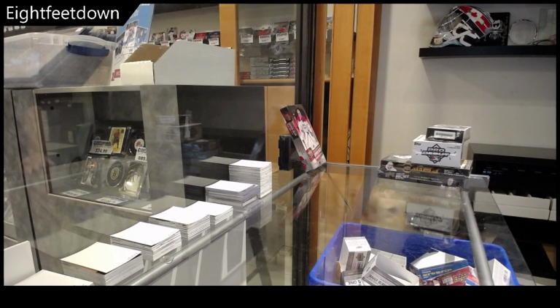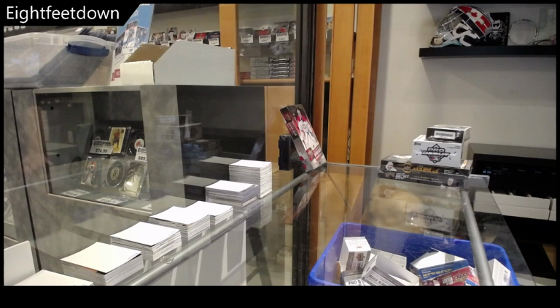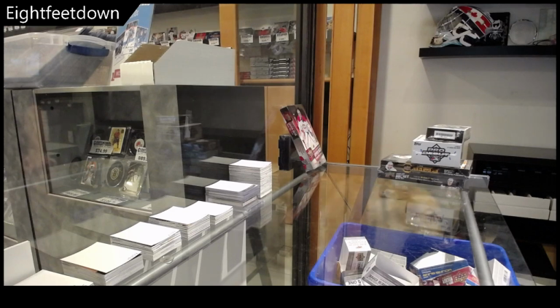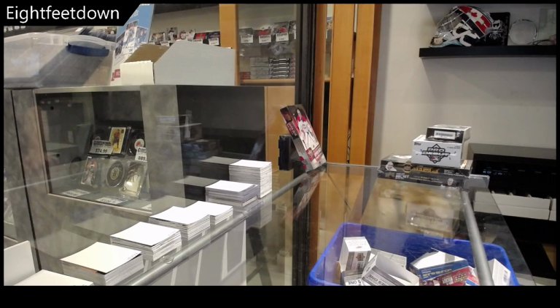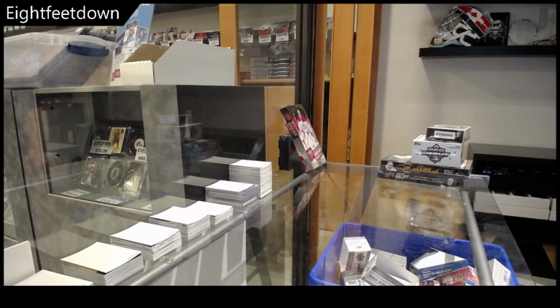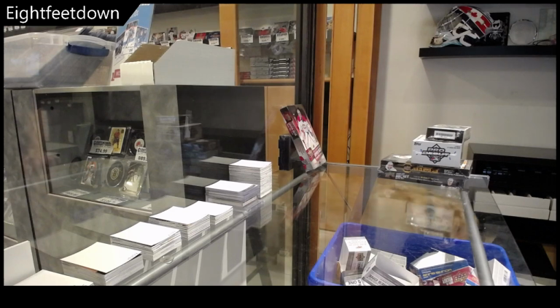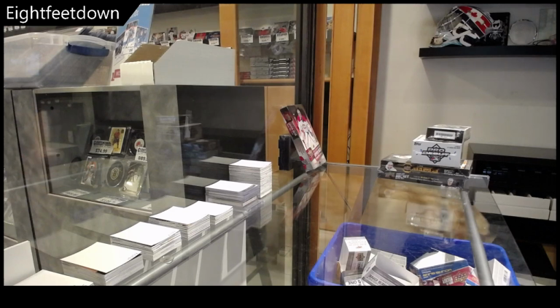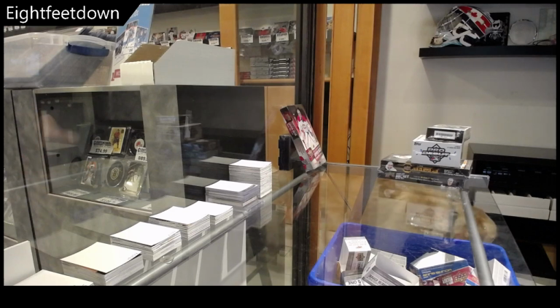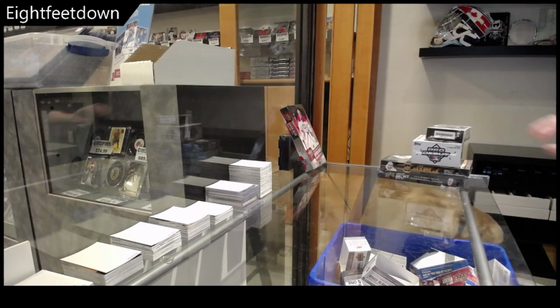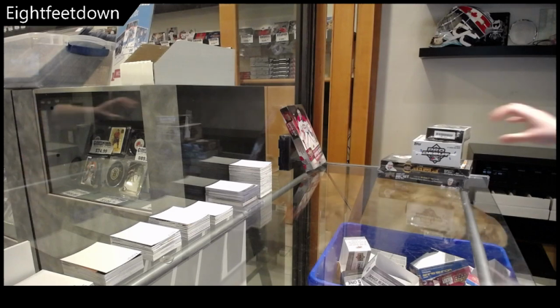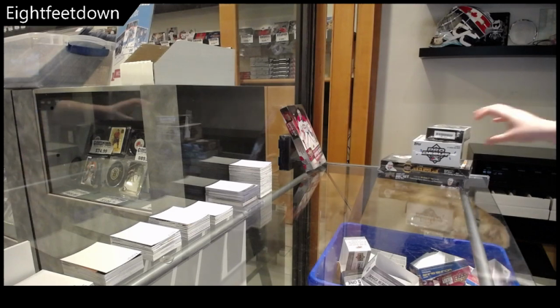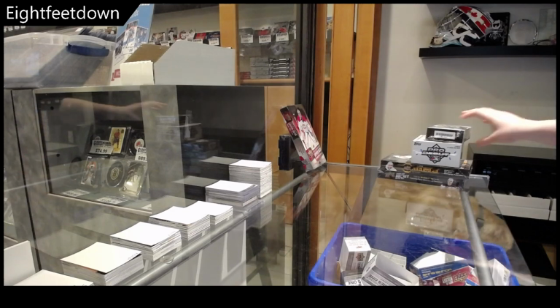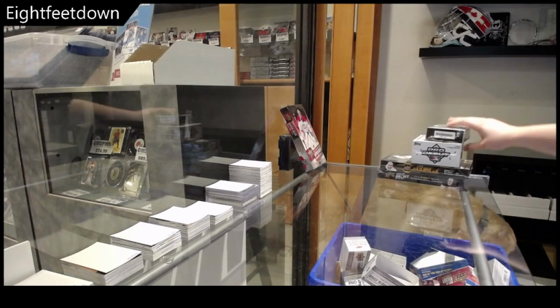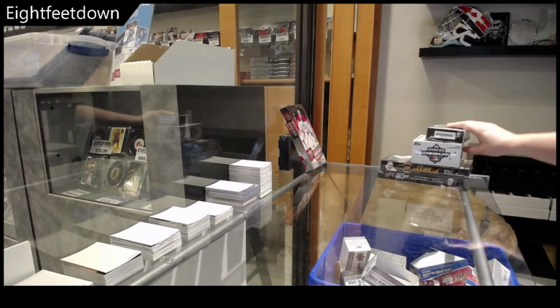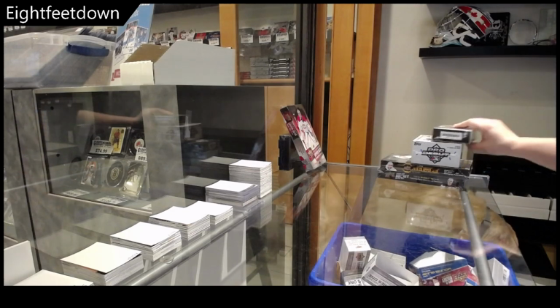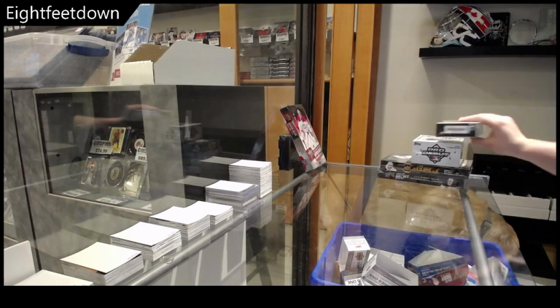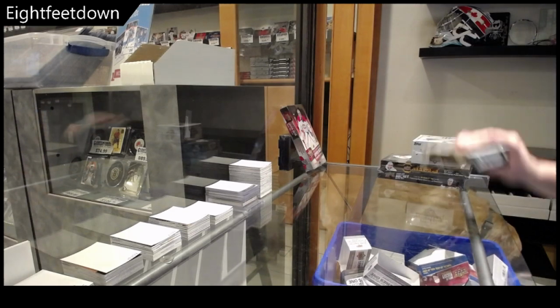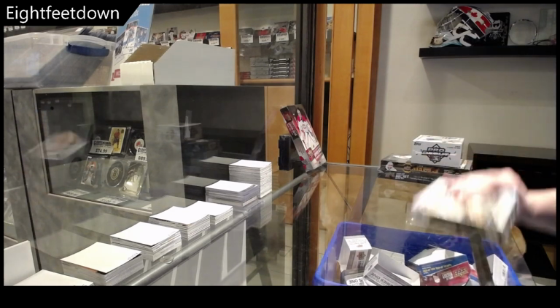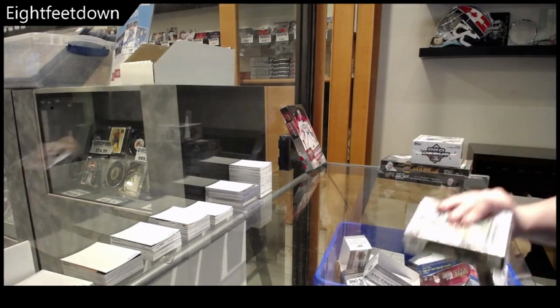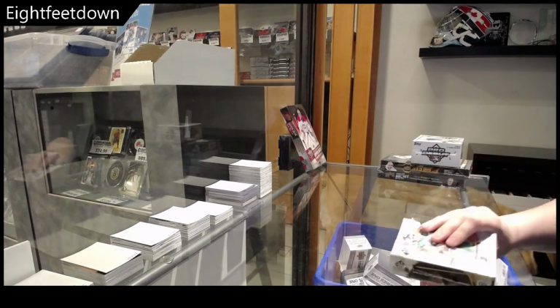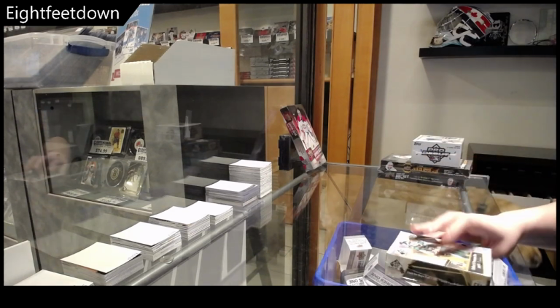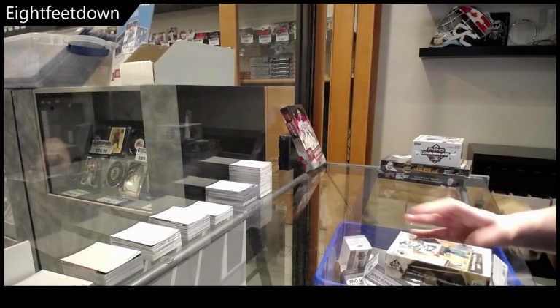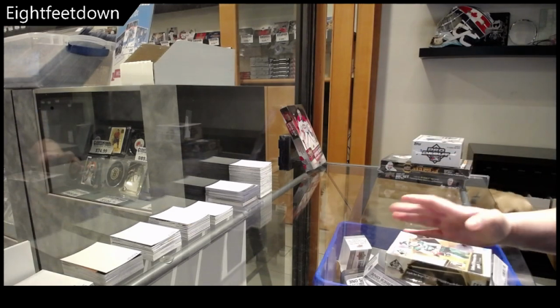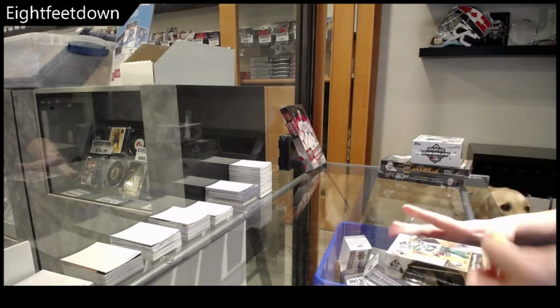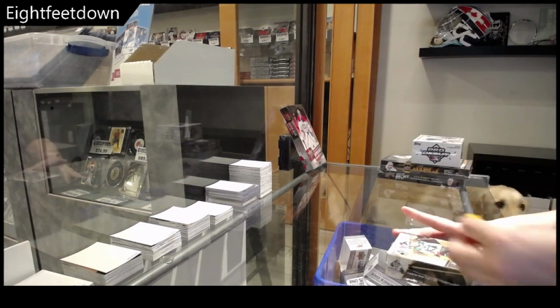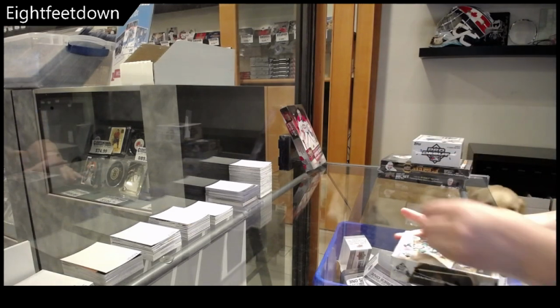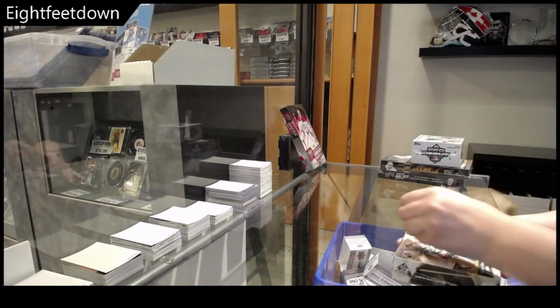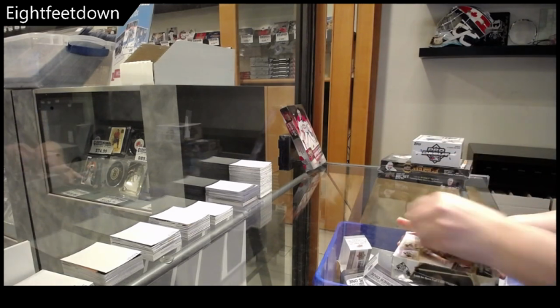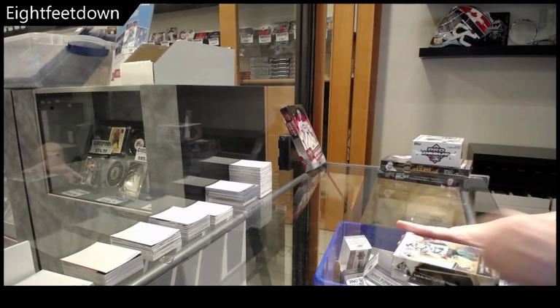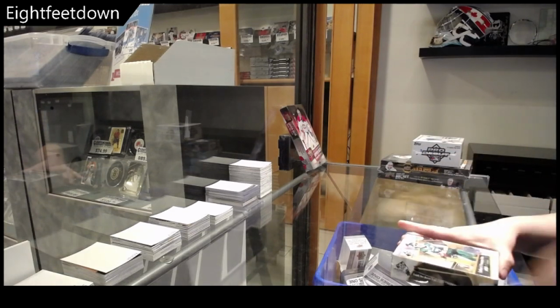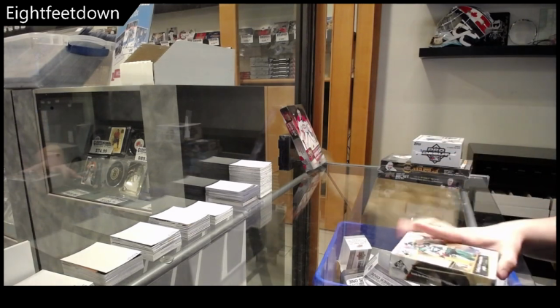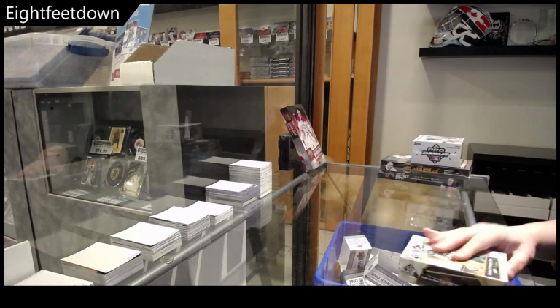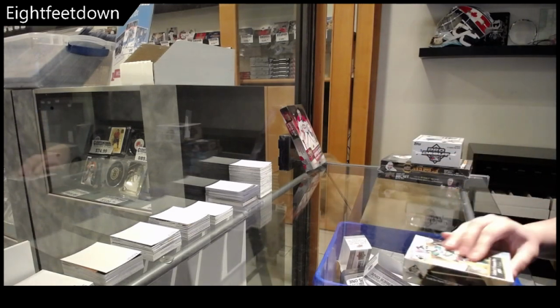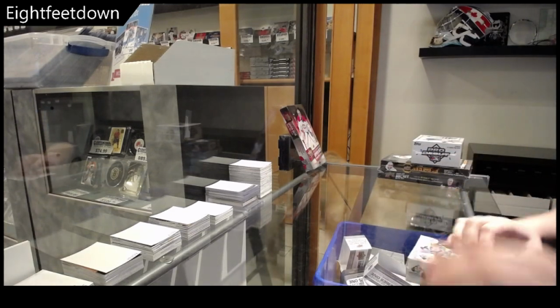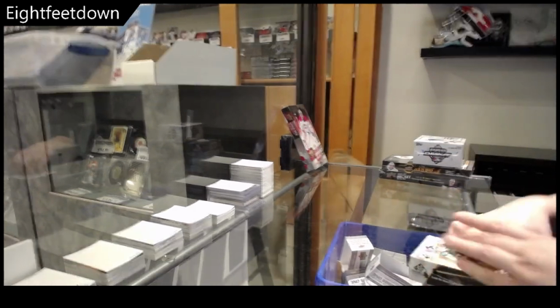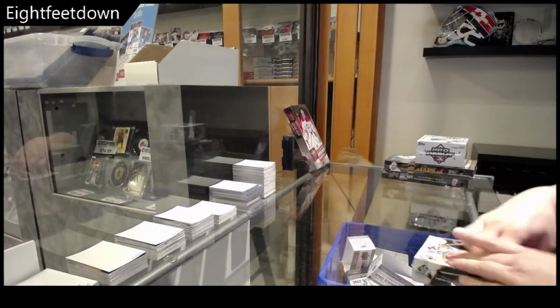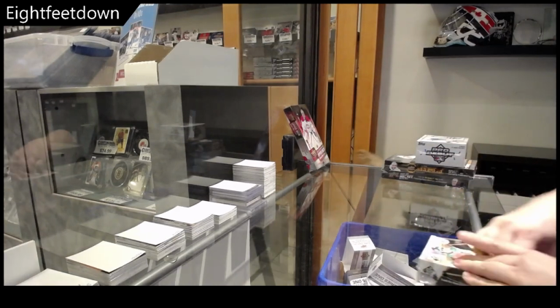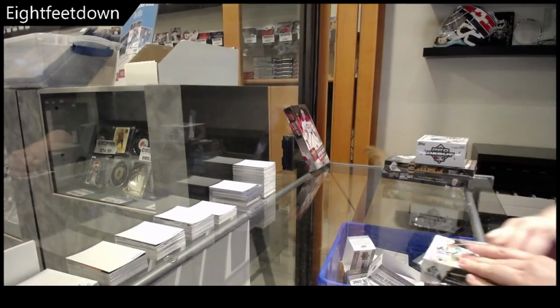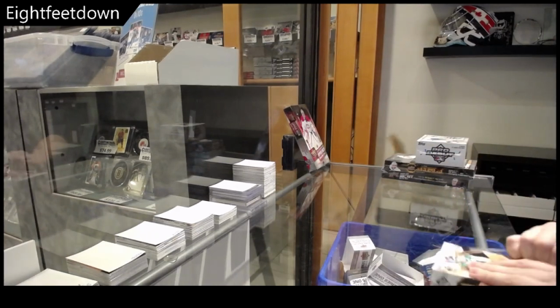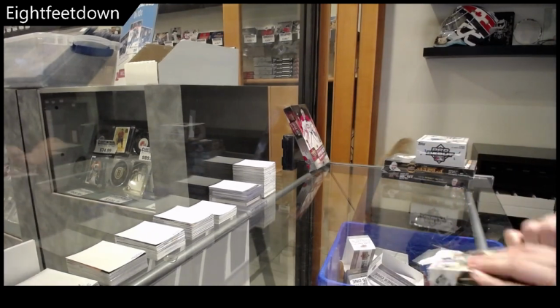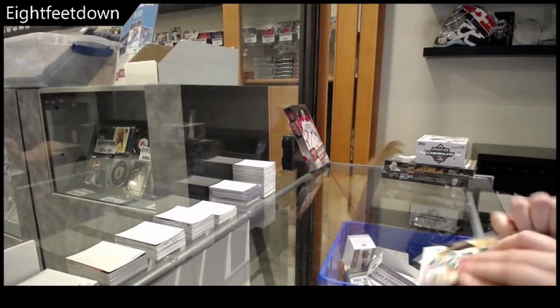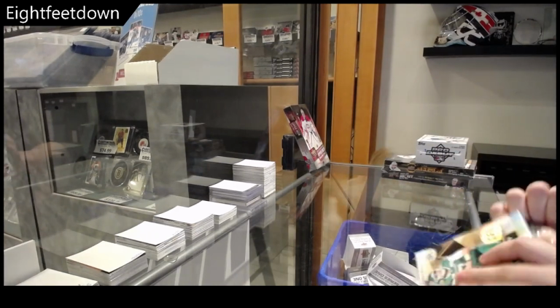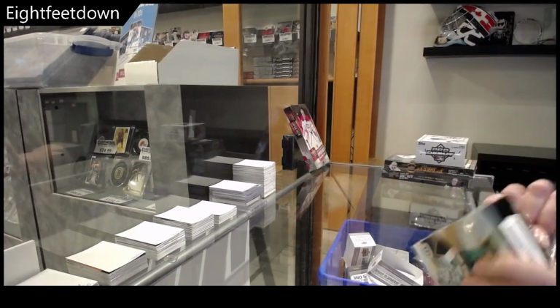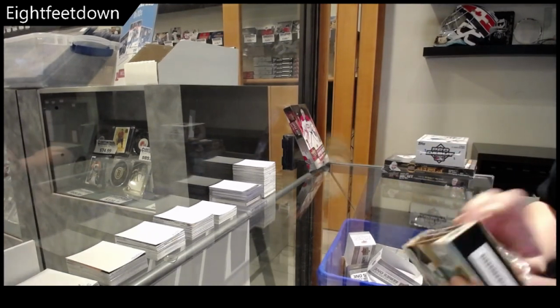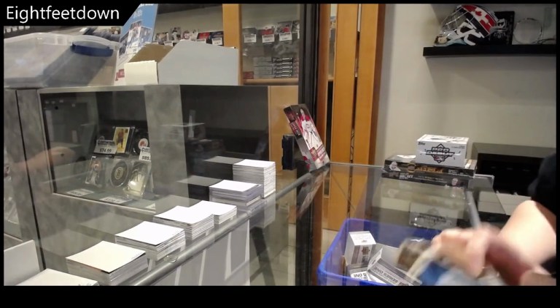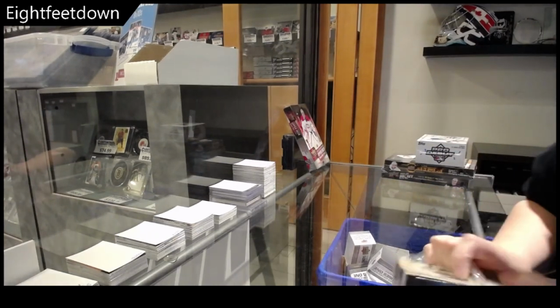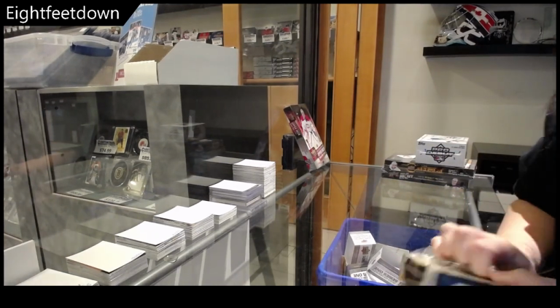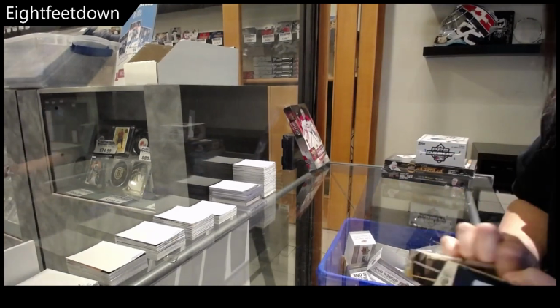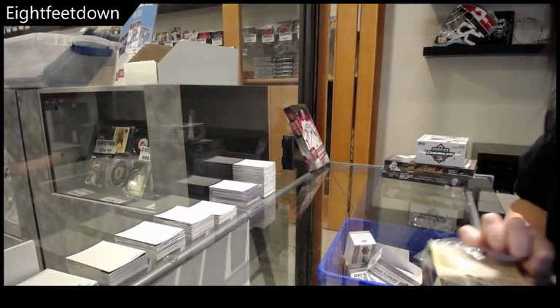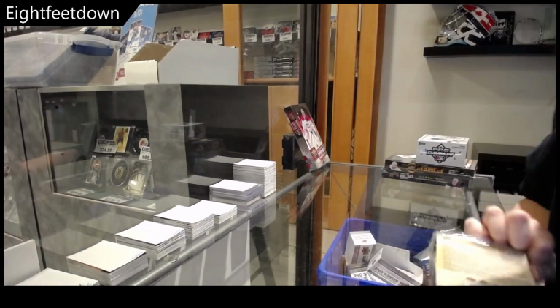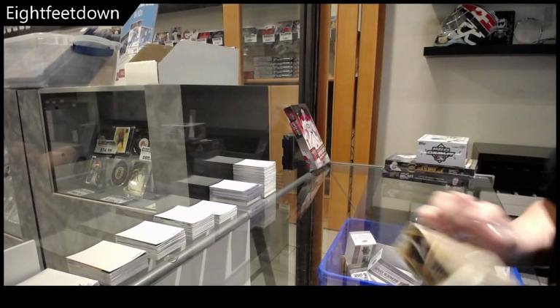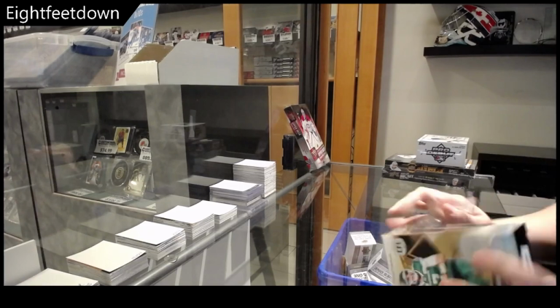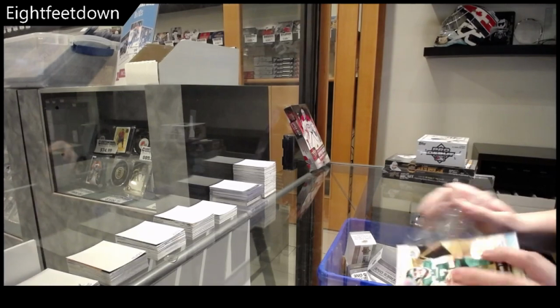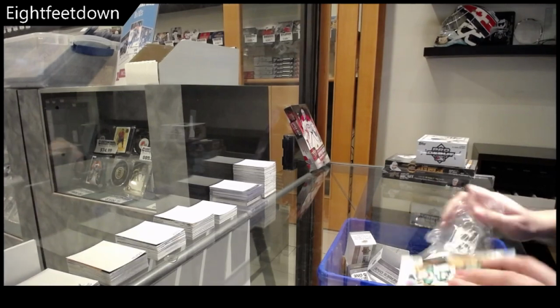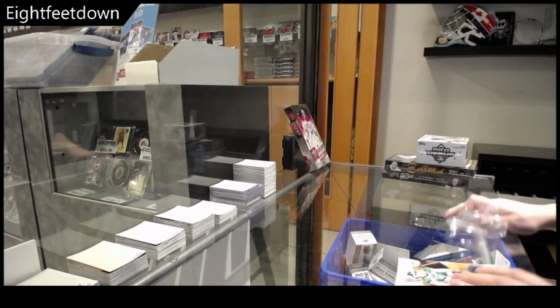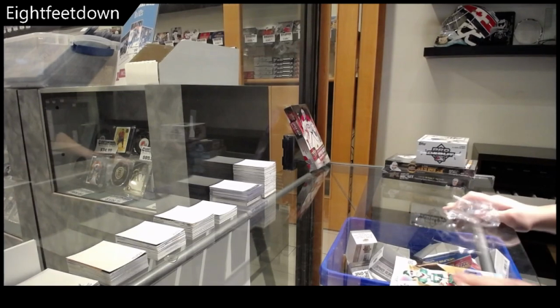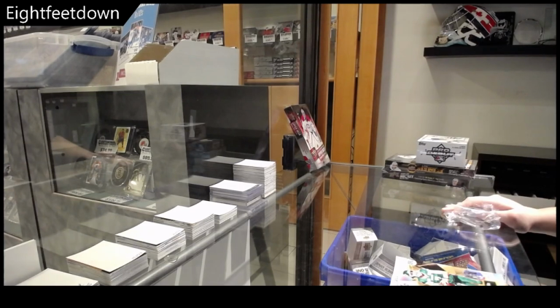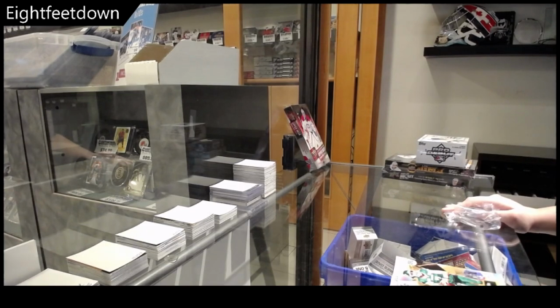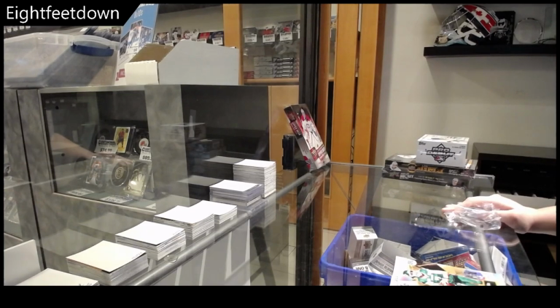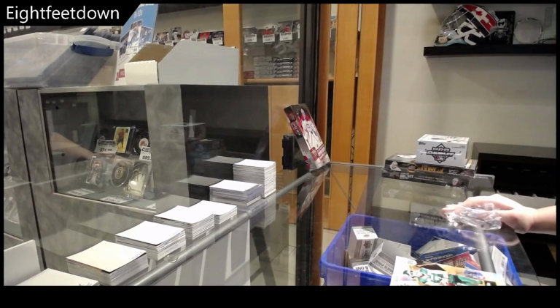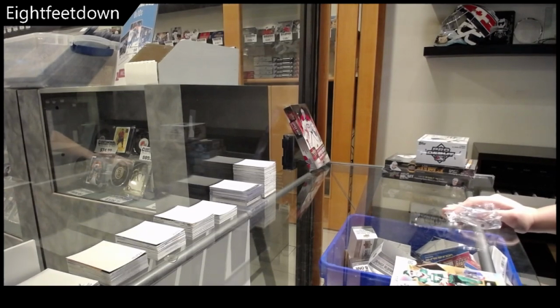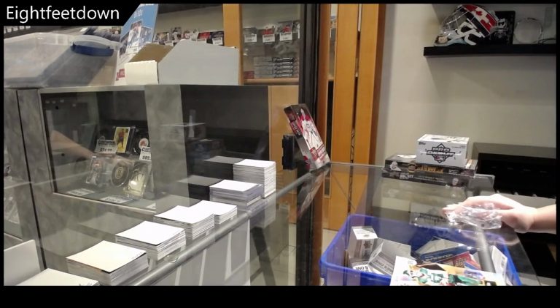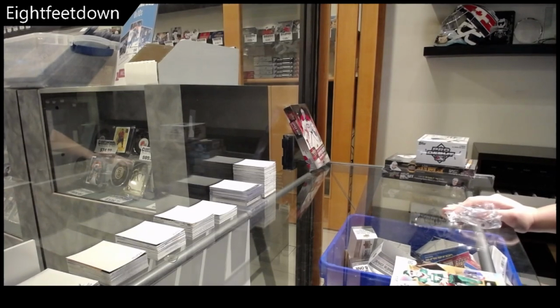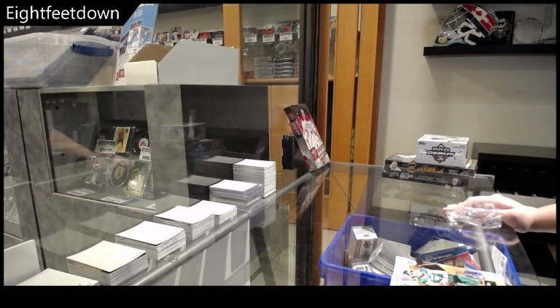We have eight feet down! Box break starting with CFL football. The SB game is CFL football.